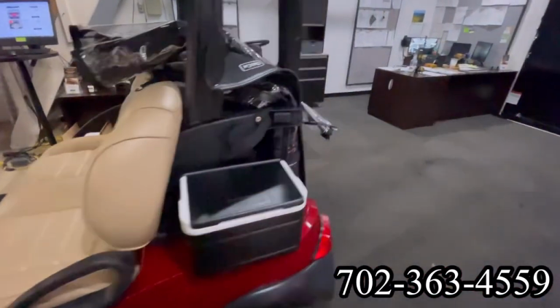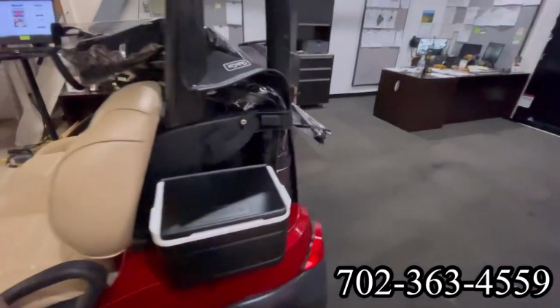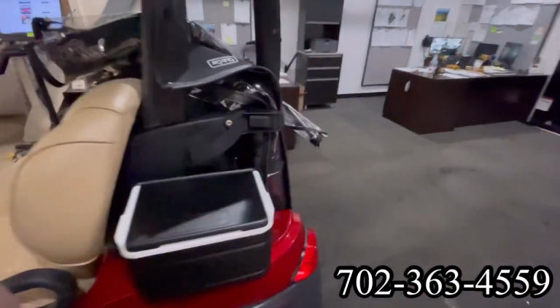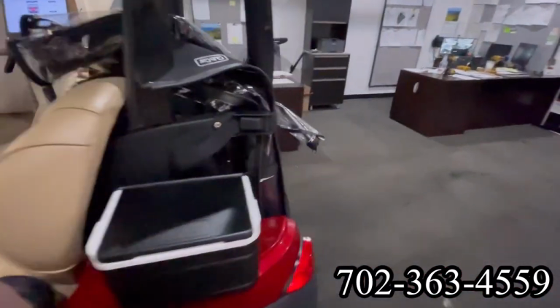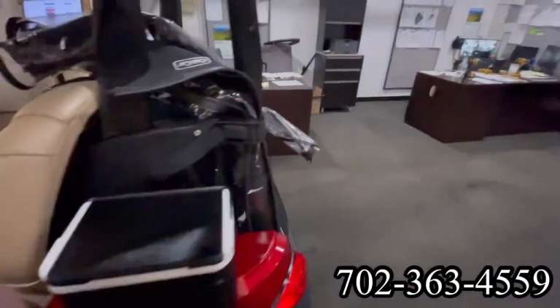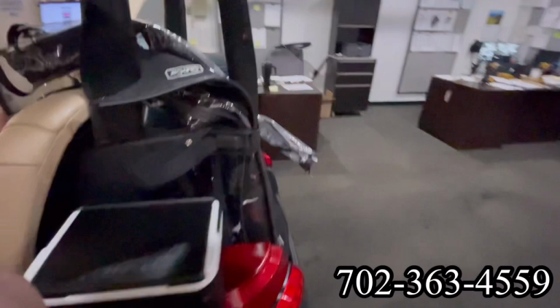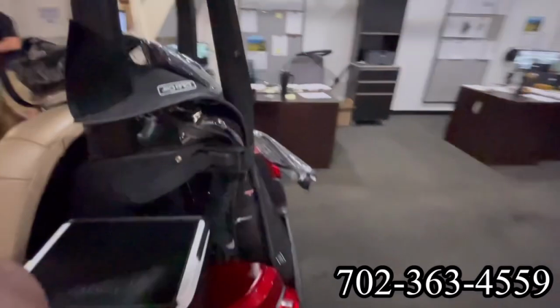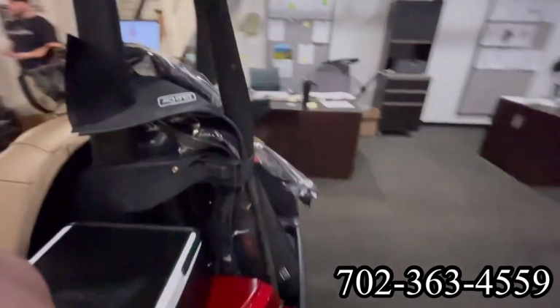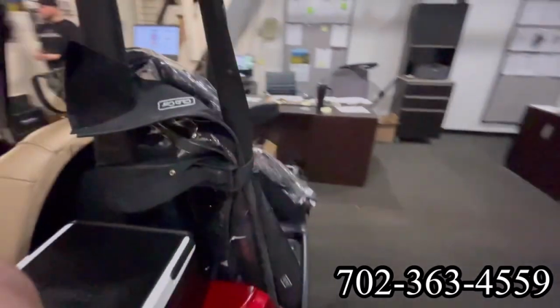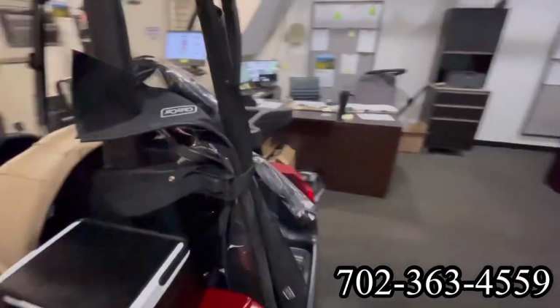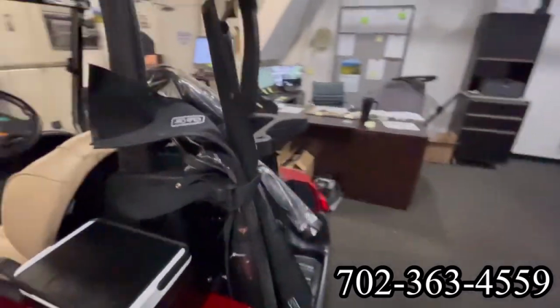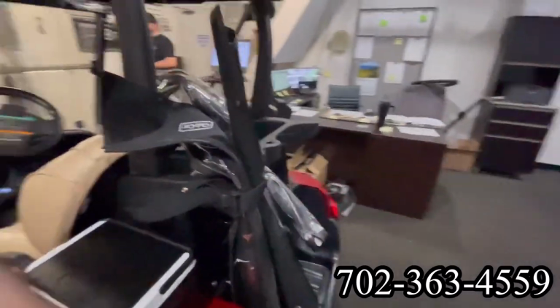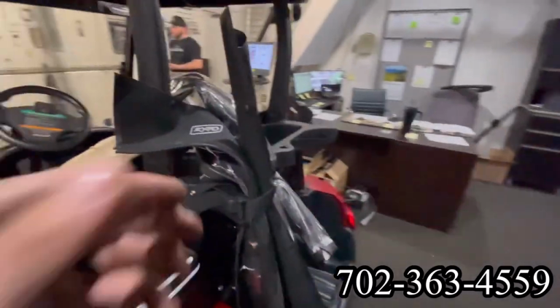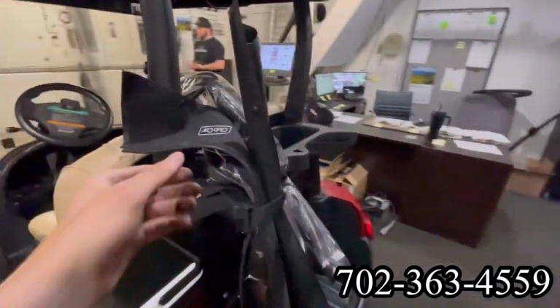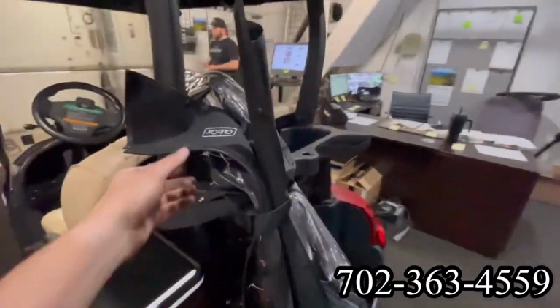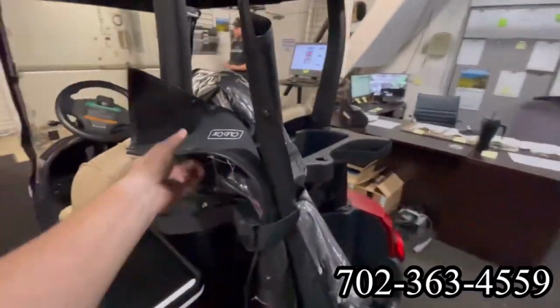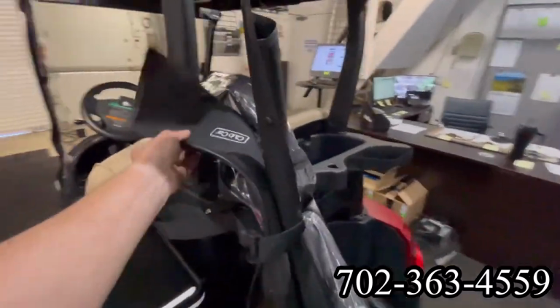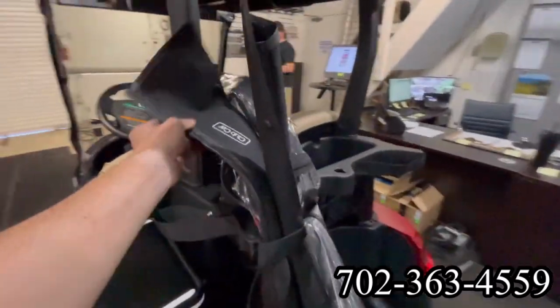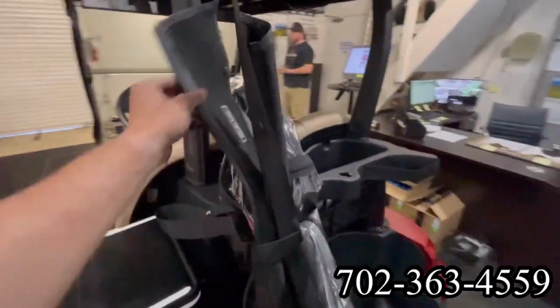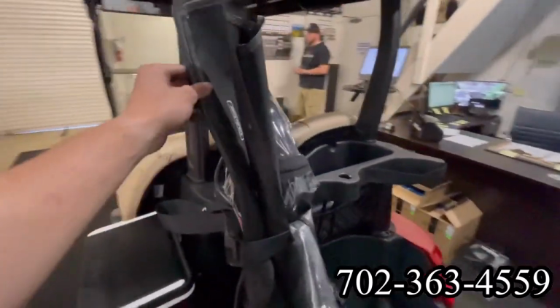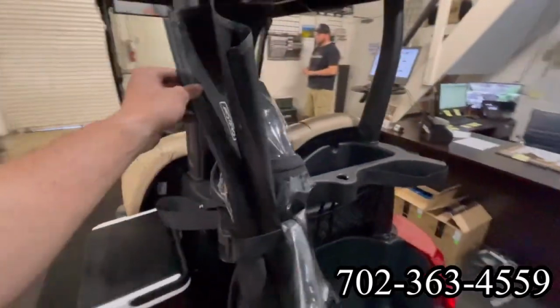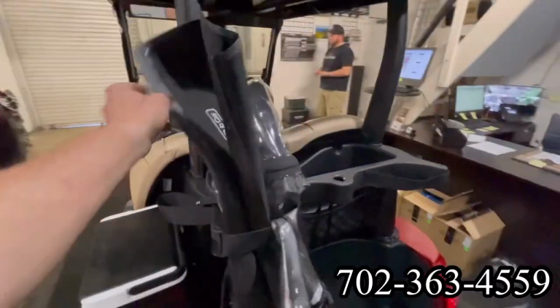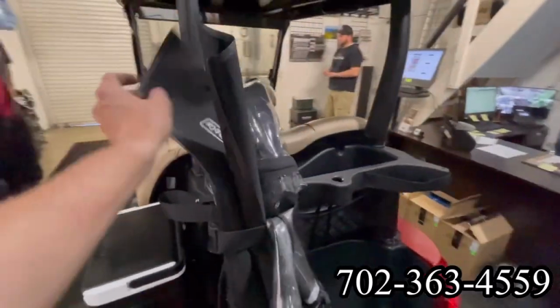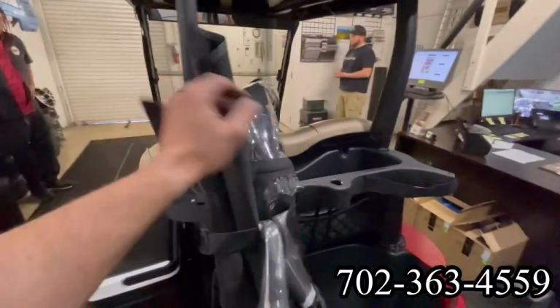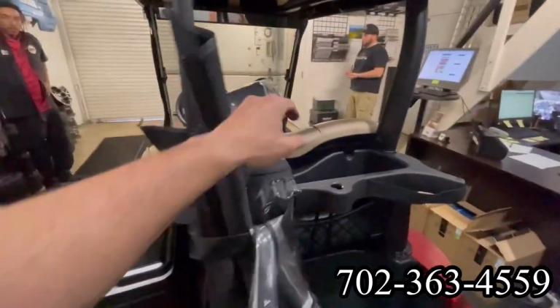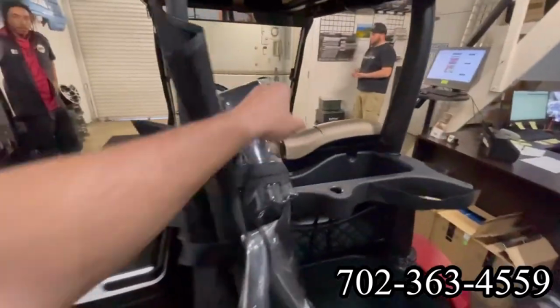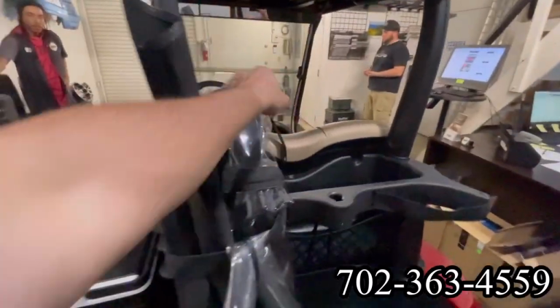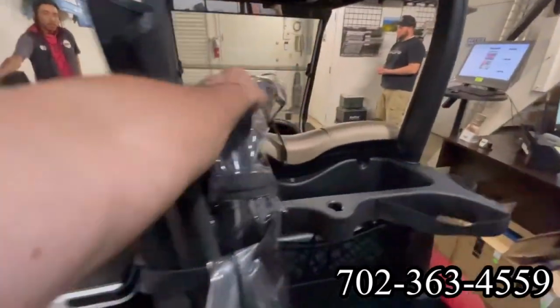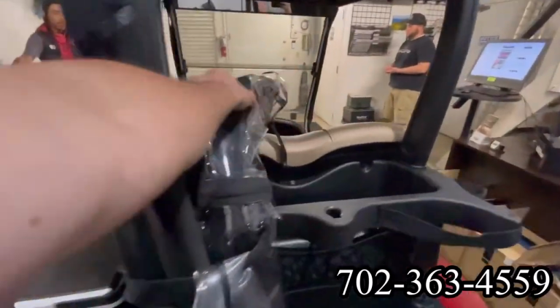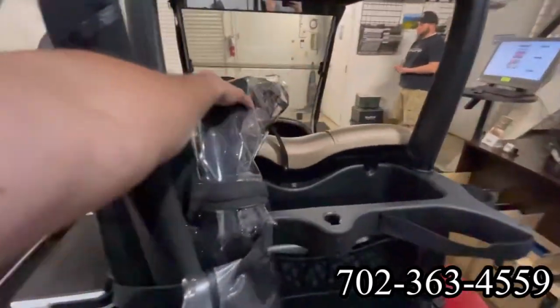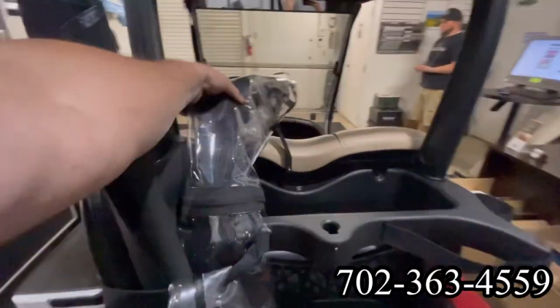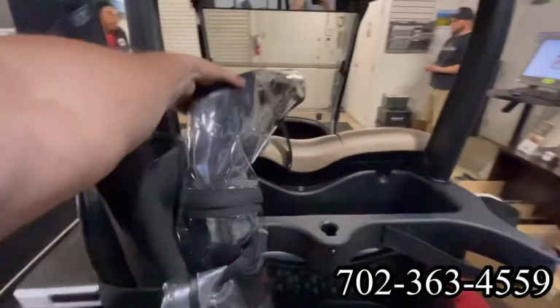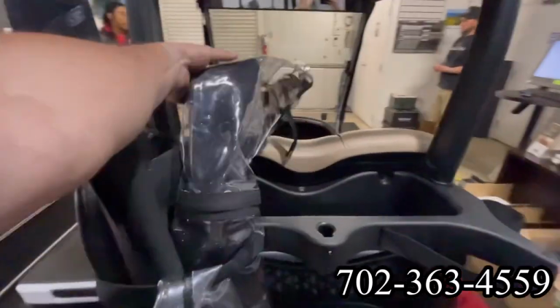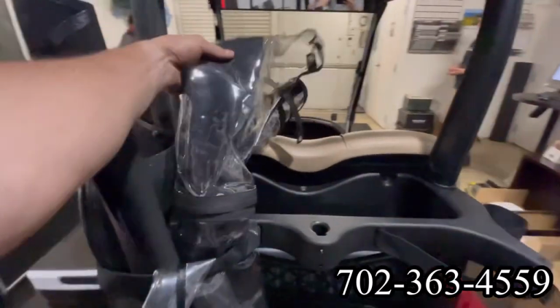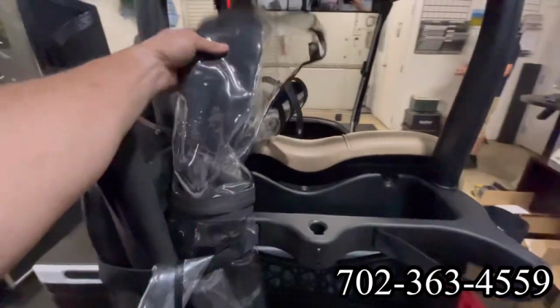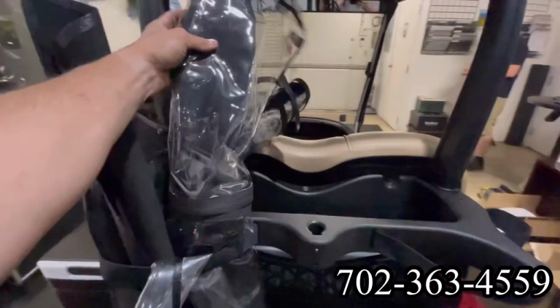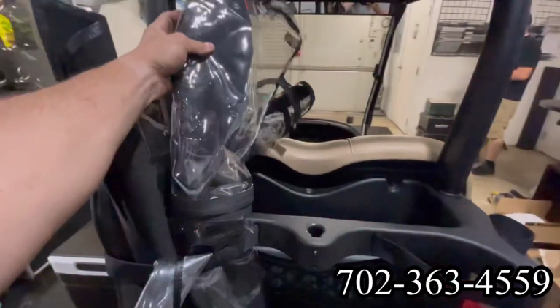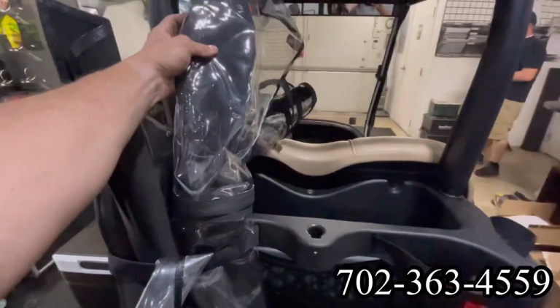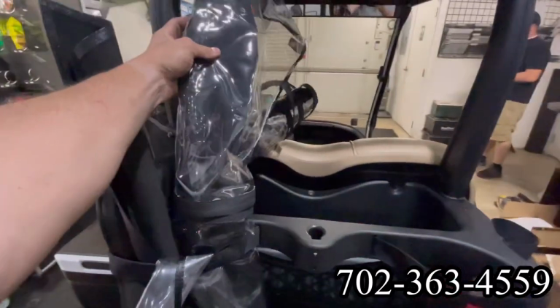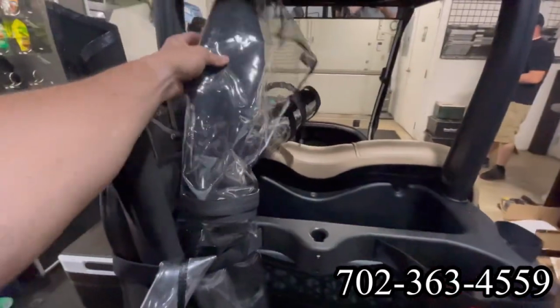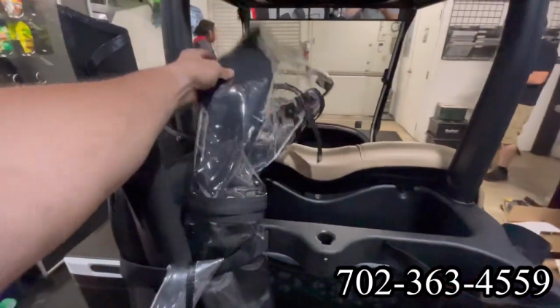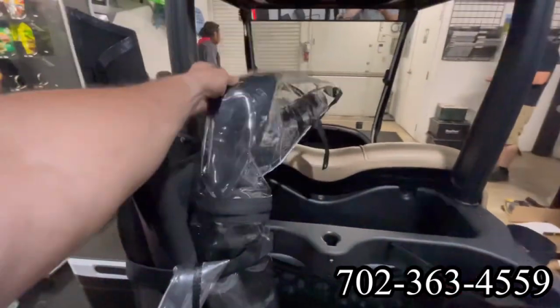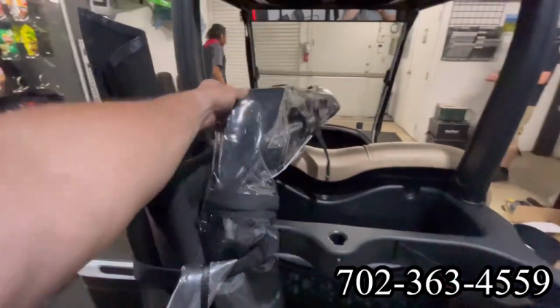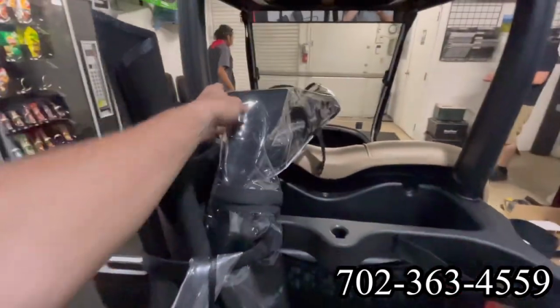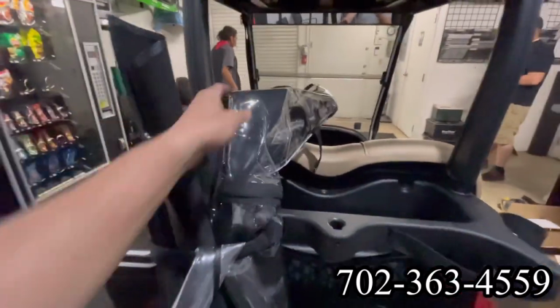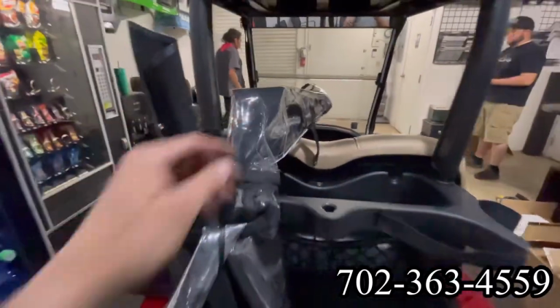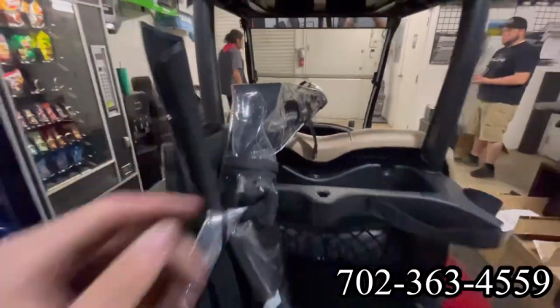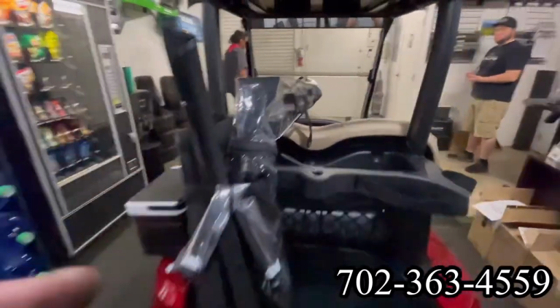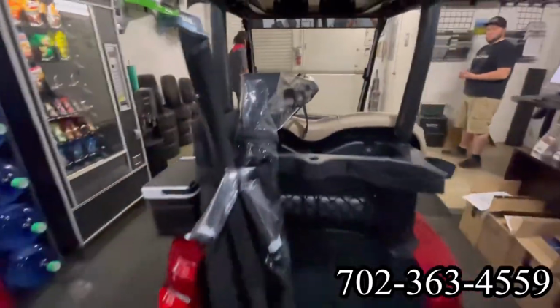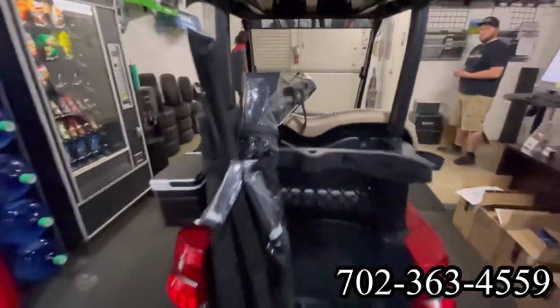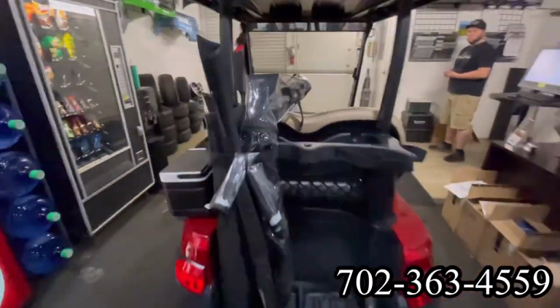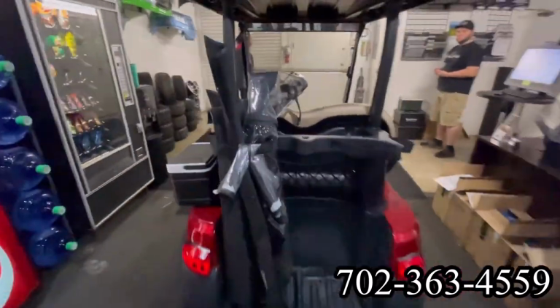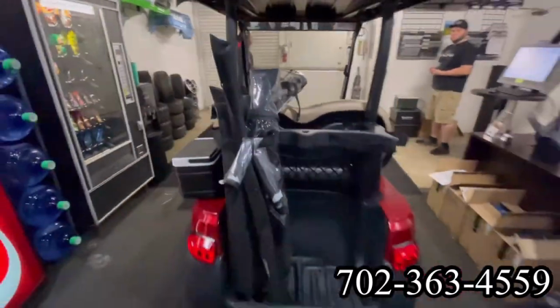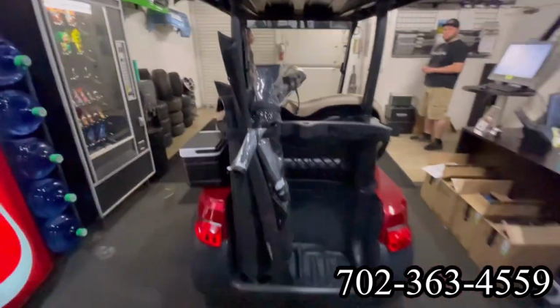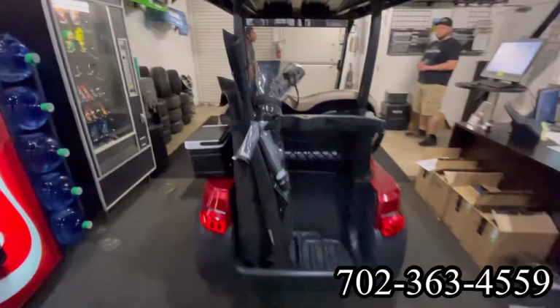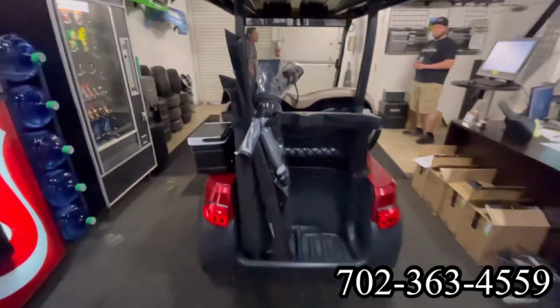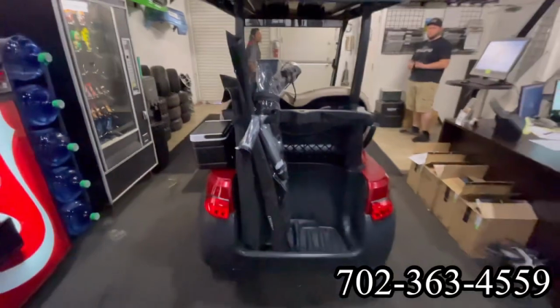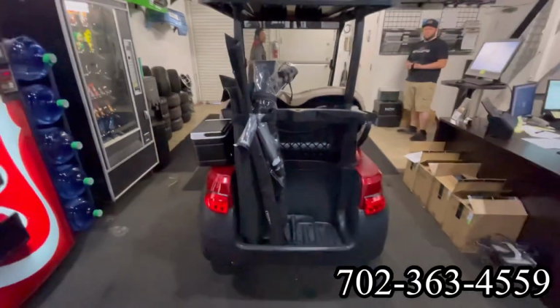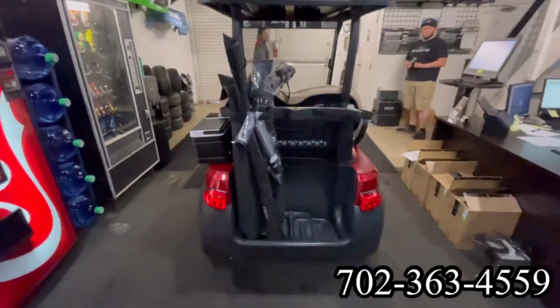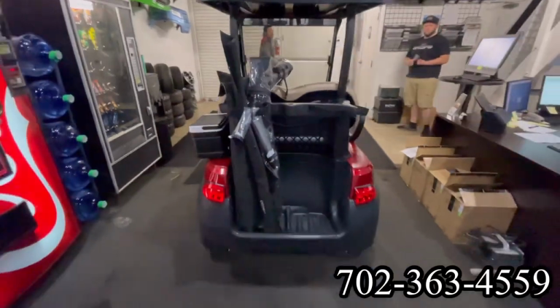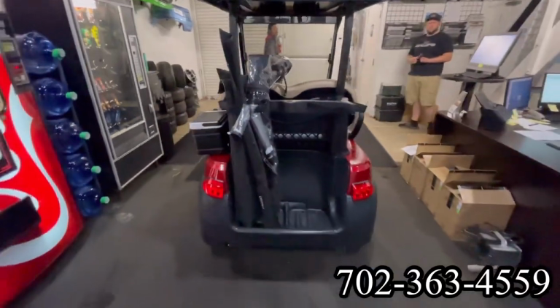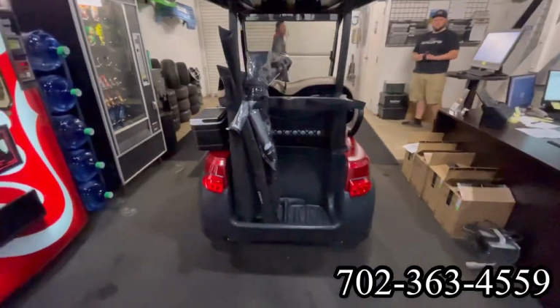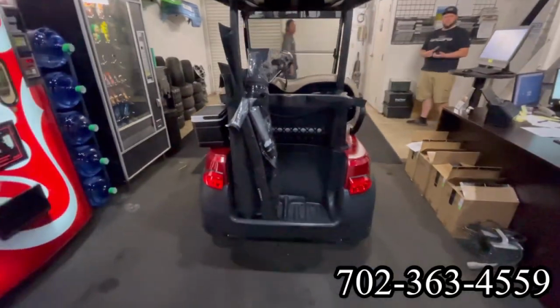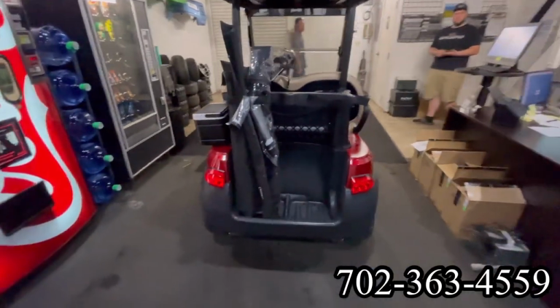Brand new seats, brand new cooler, brand new winter enclosure, brand new wheels and tires.